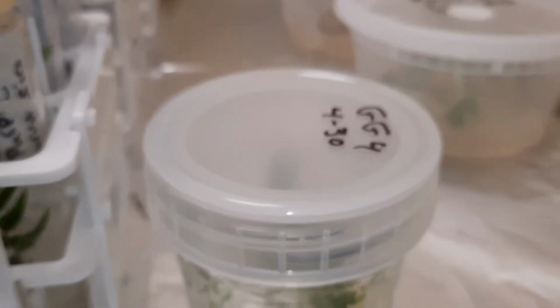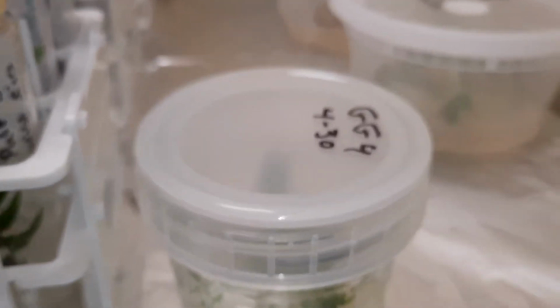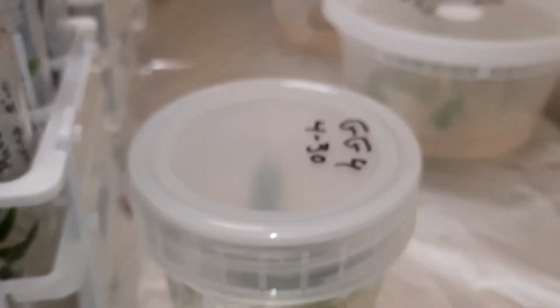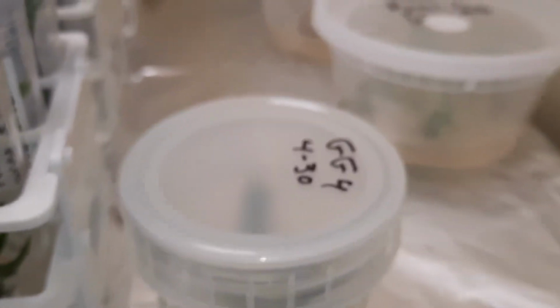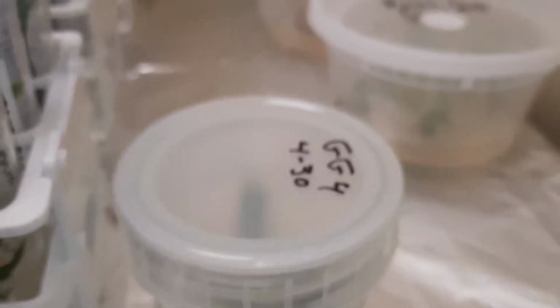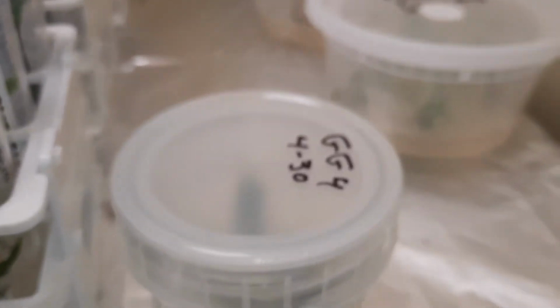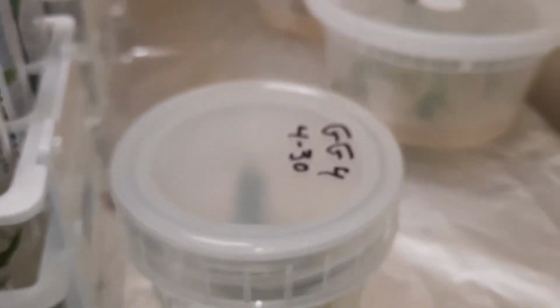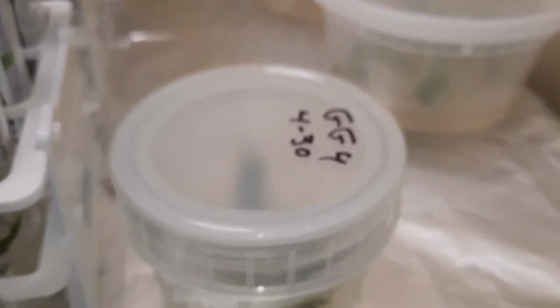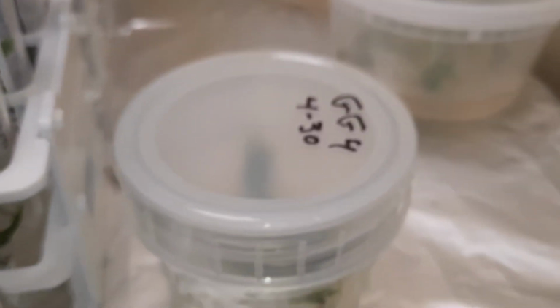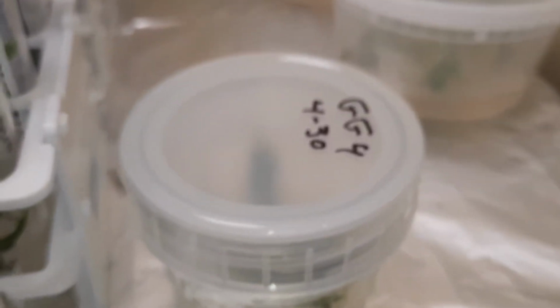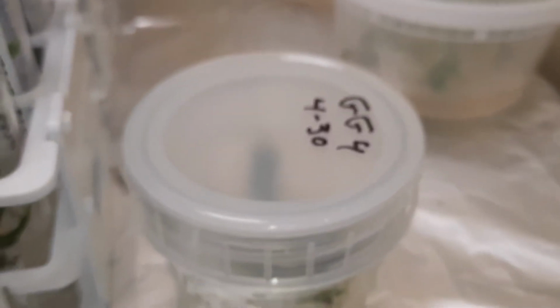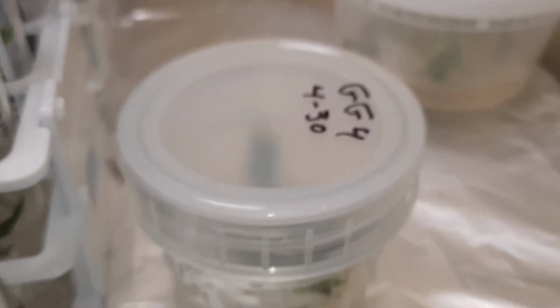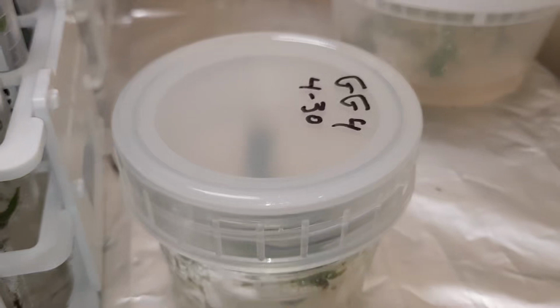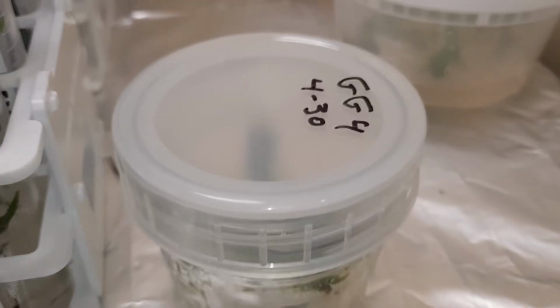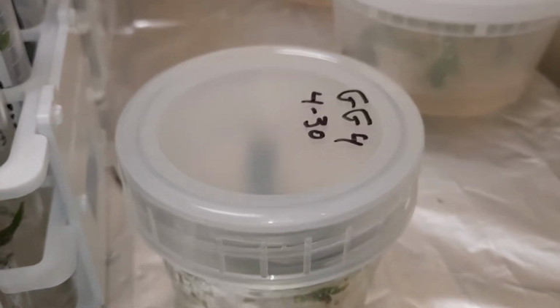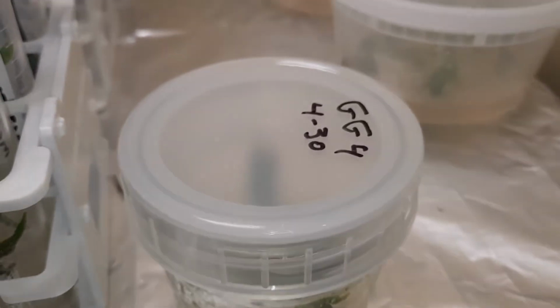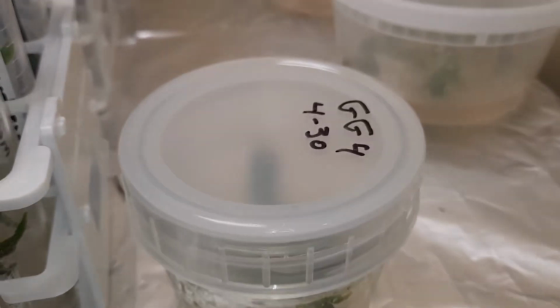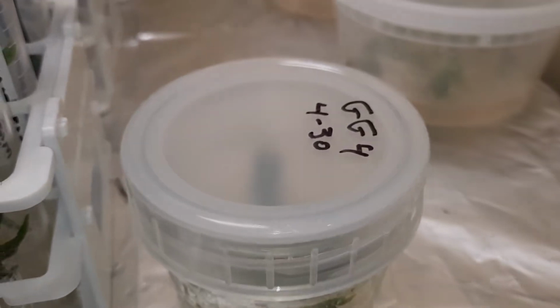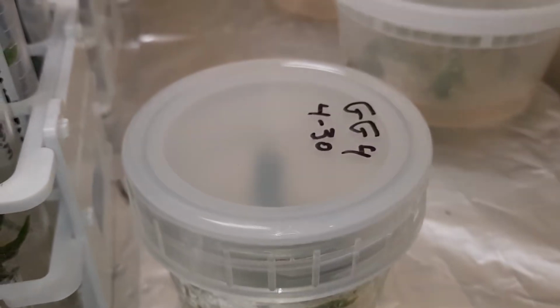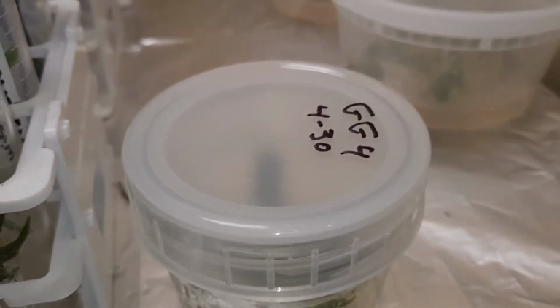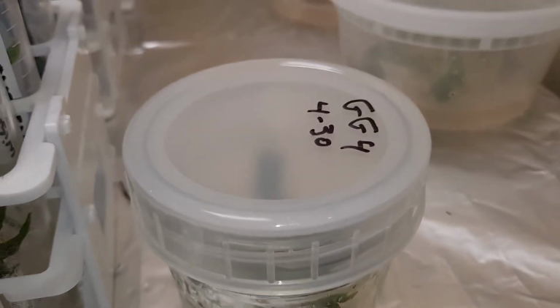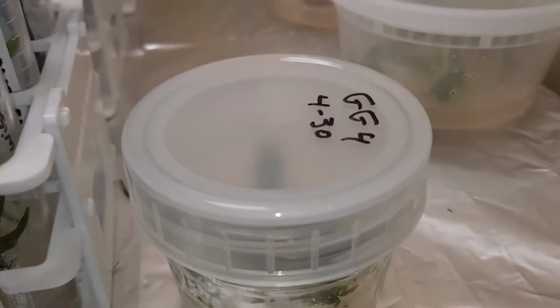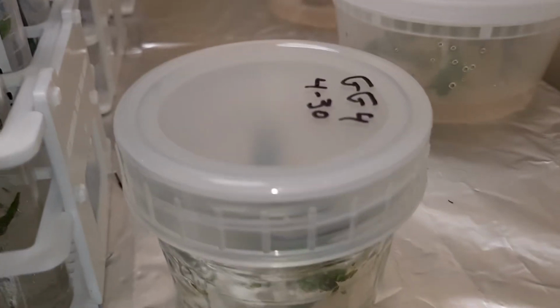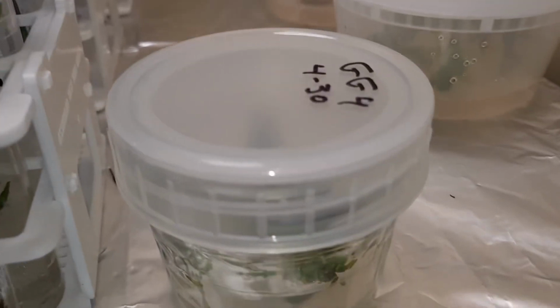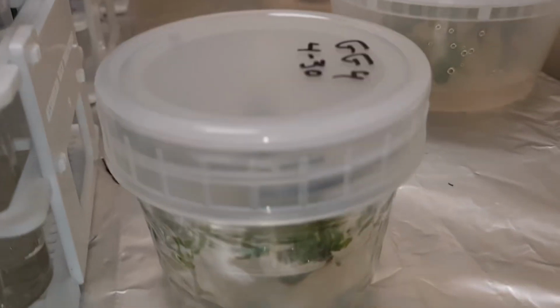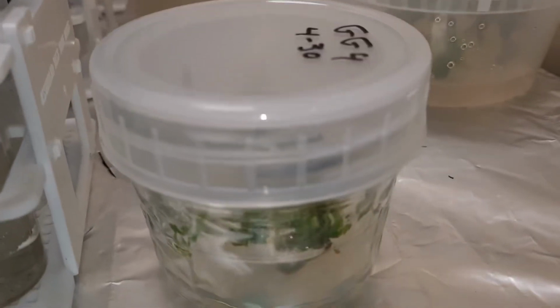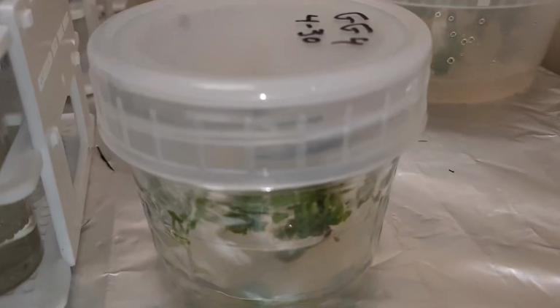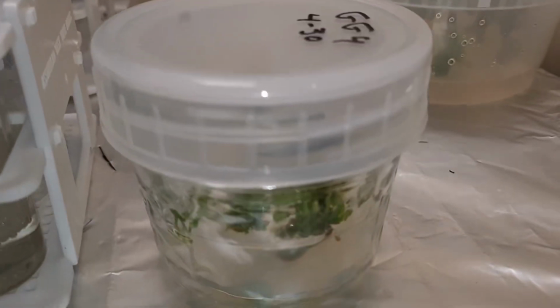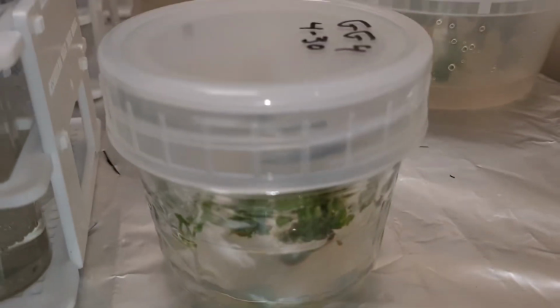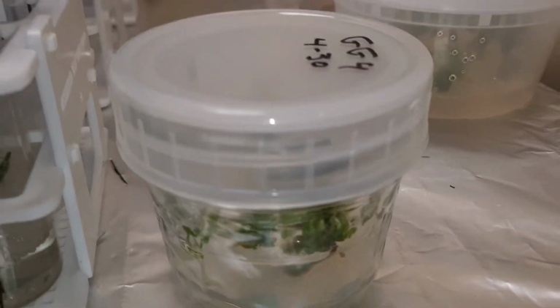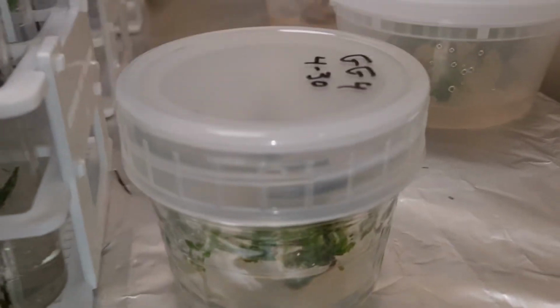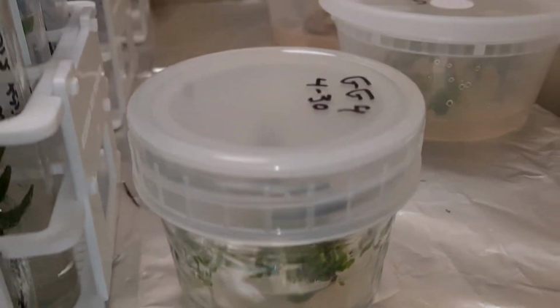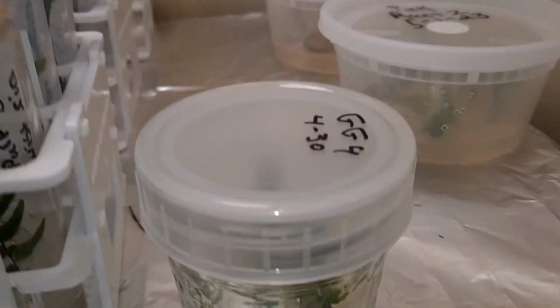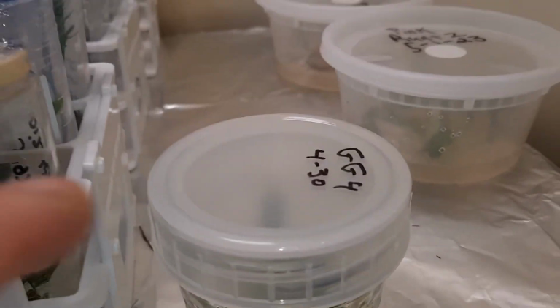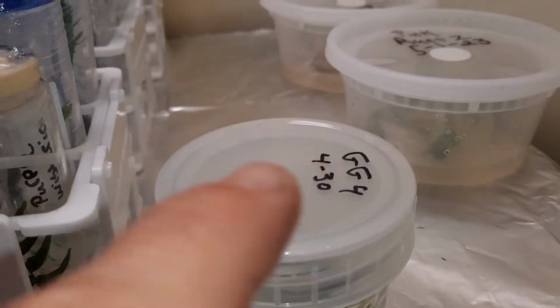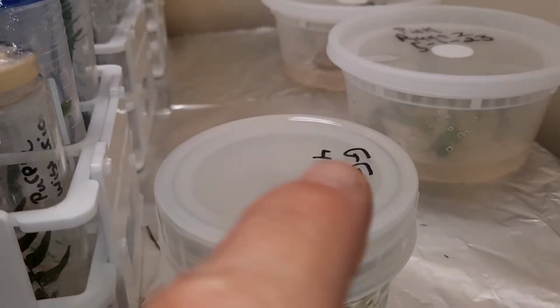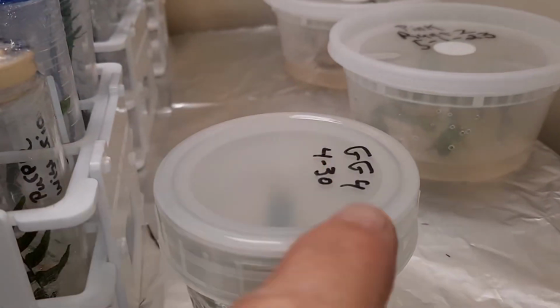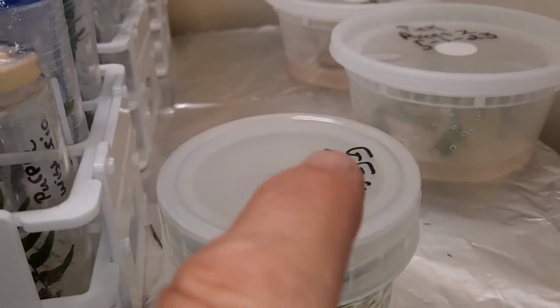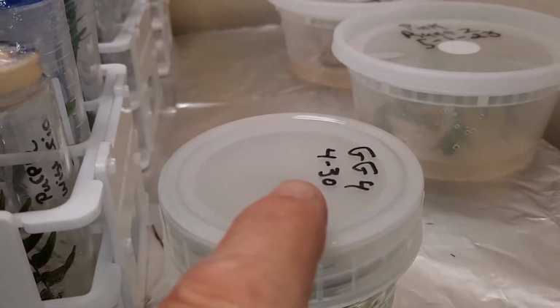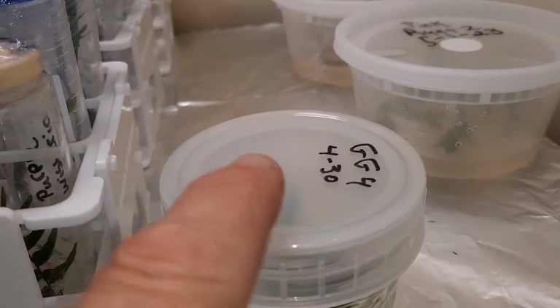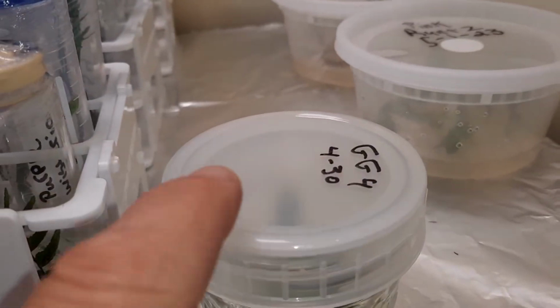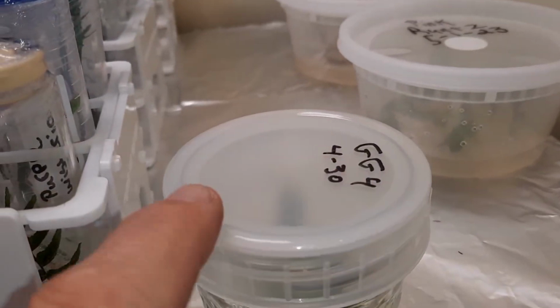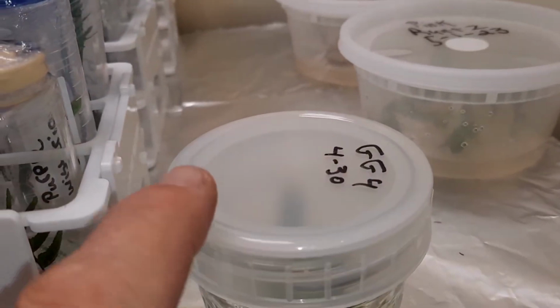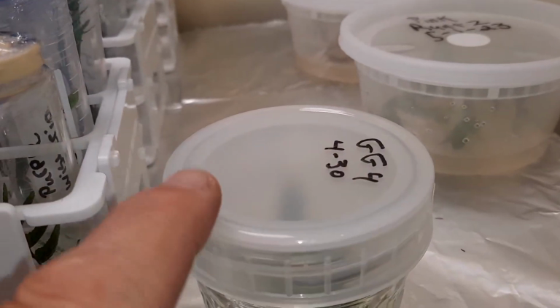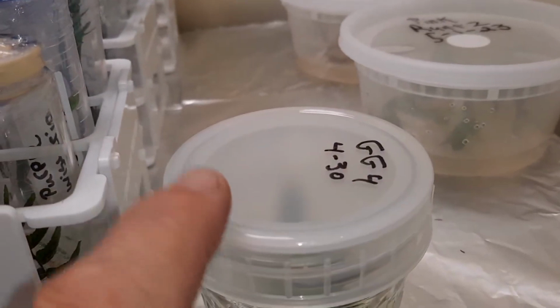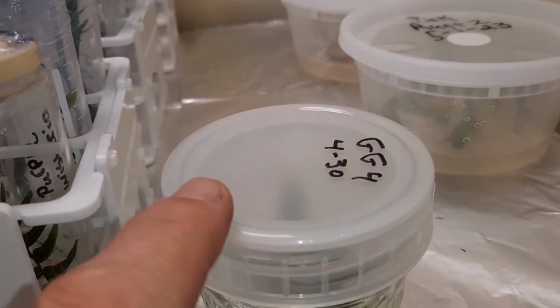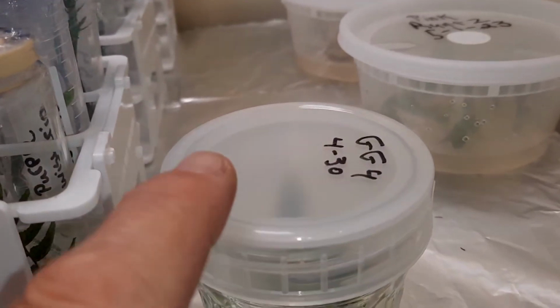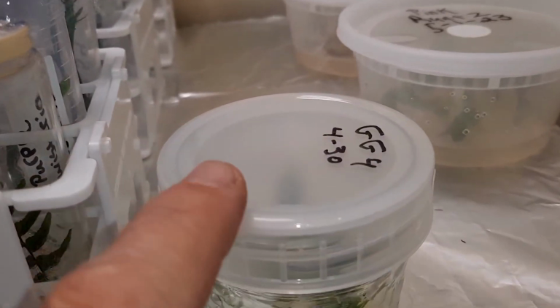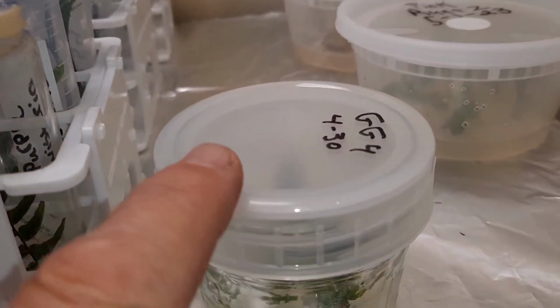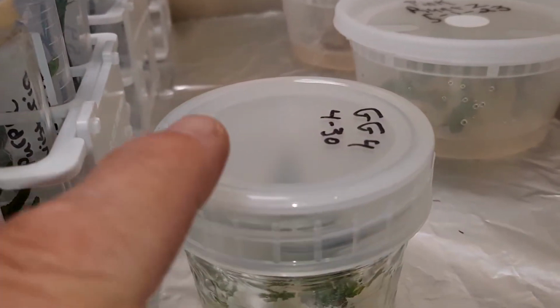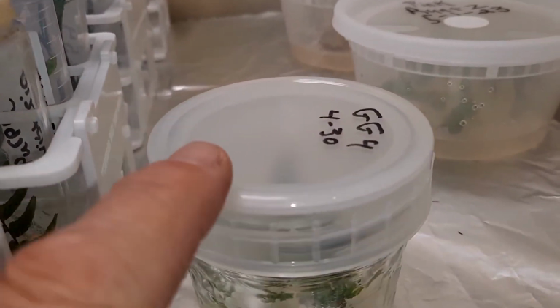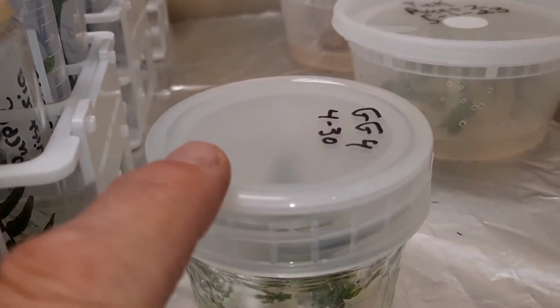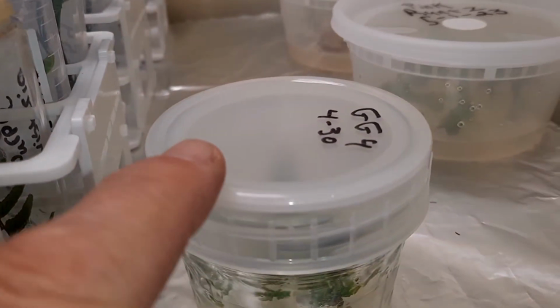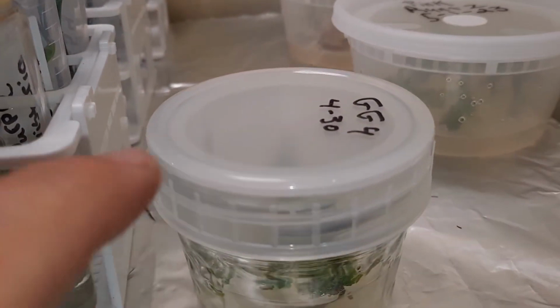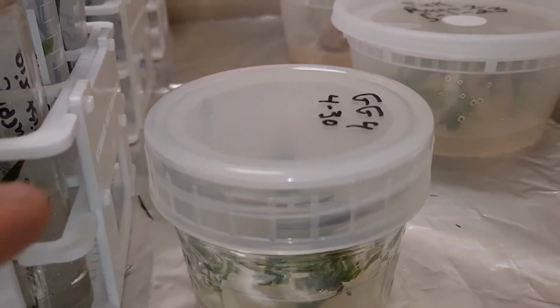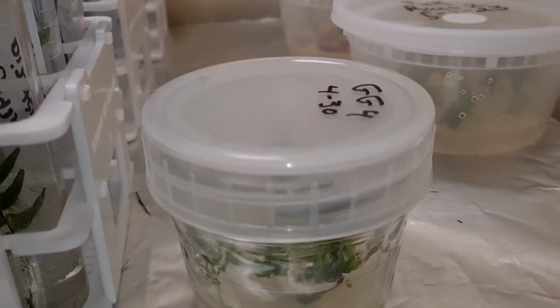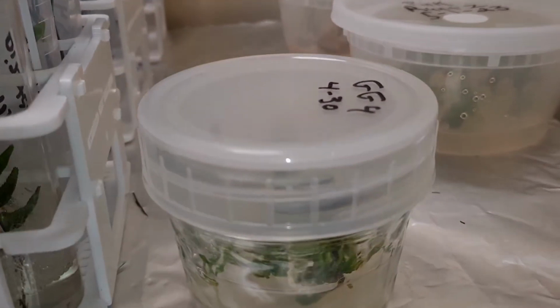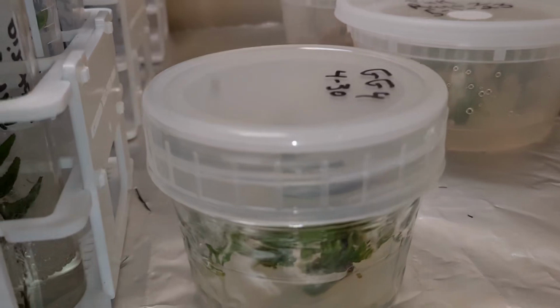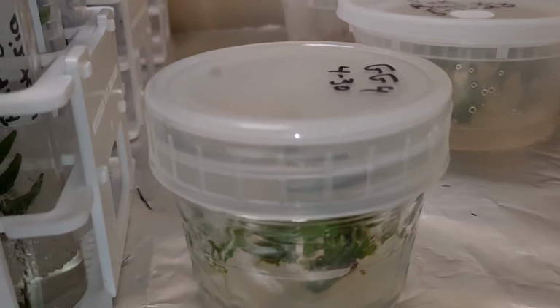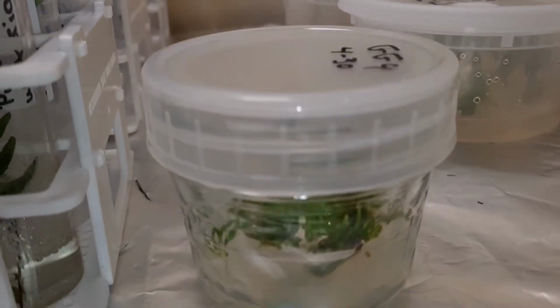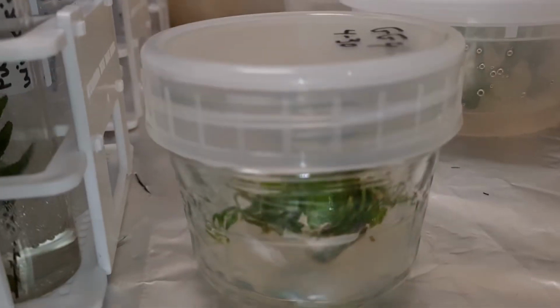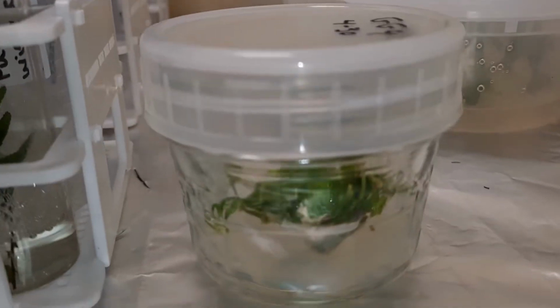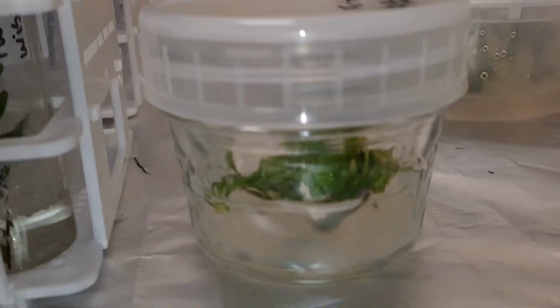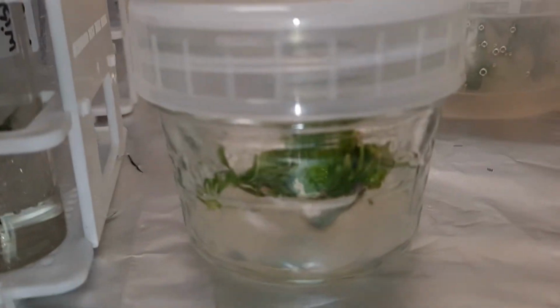Oh, and by the way, those guys on Amazon have these lids back in stock.